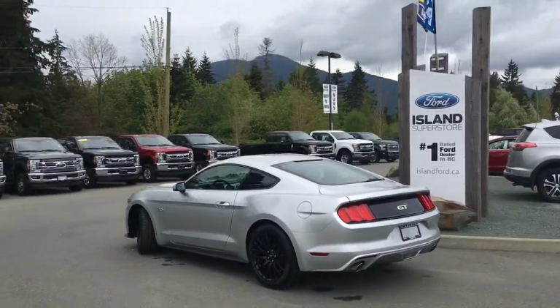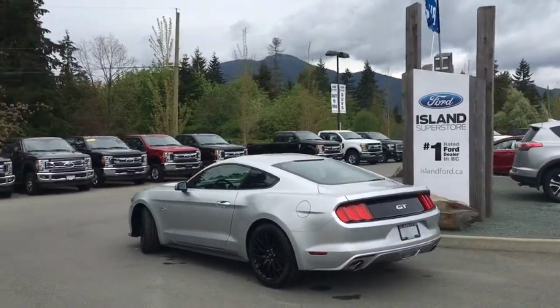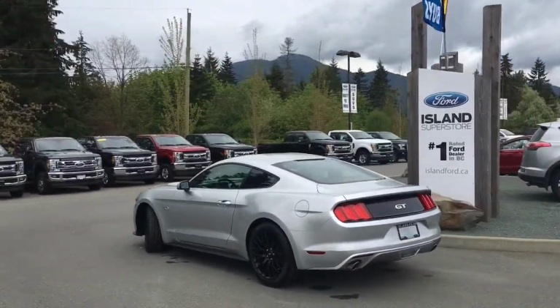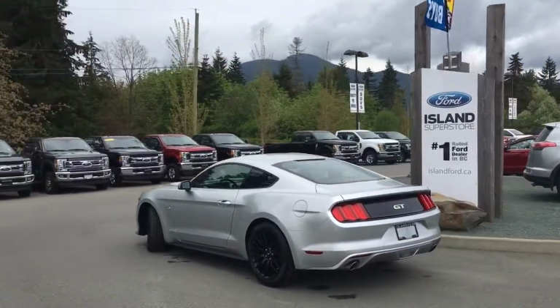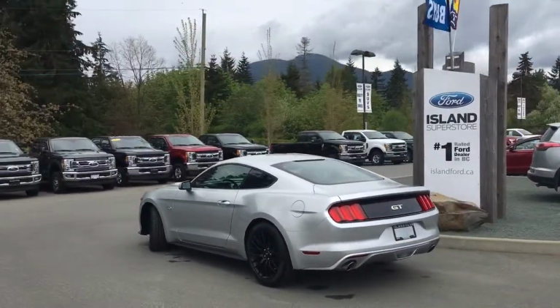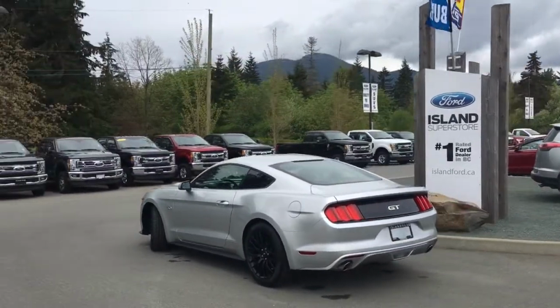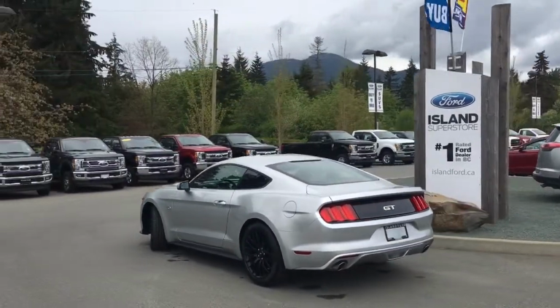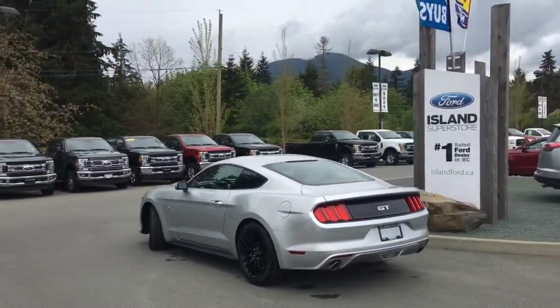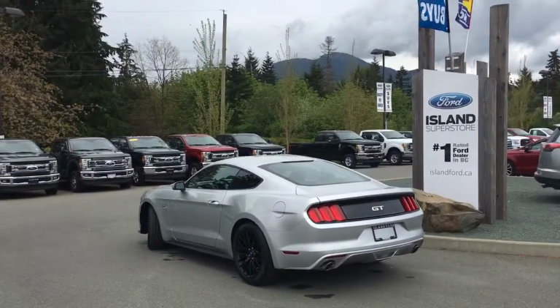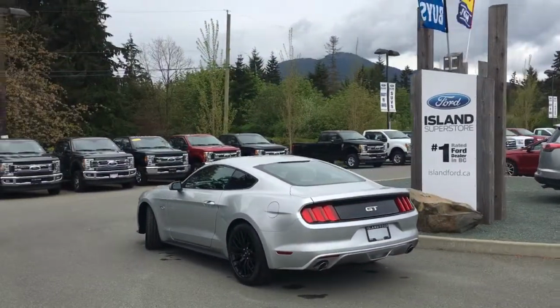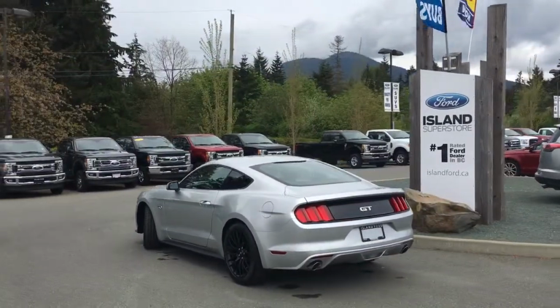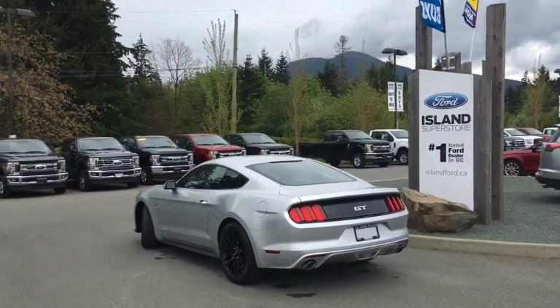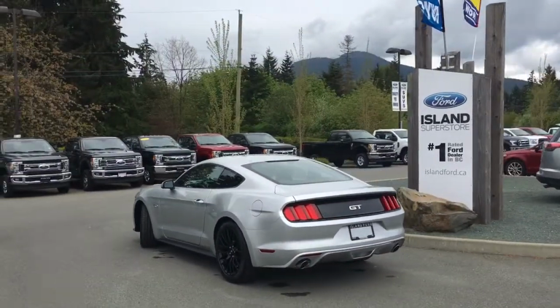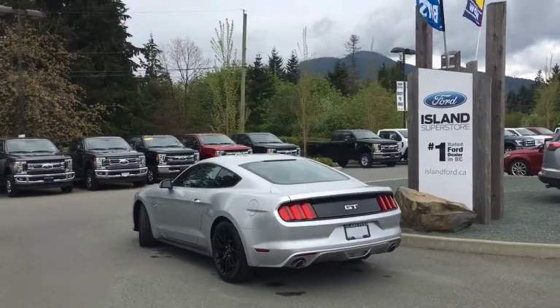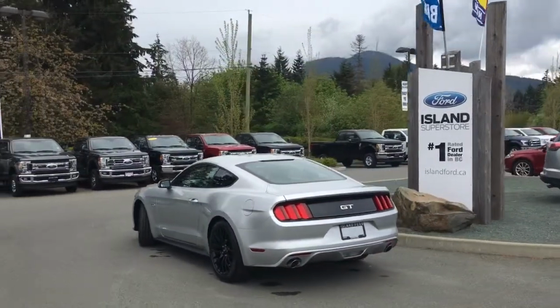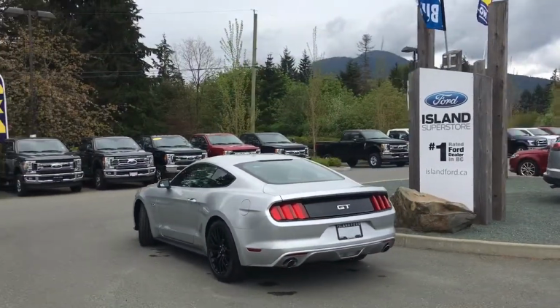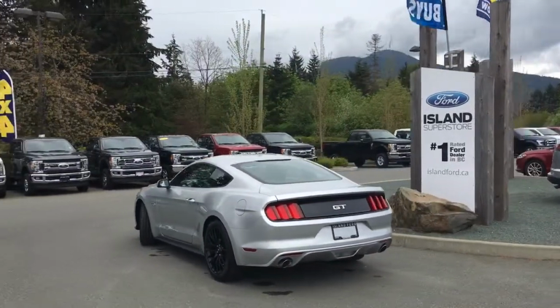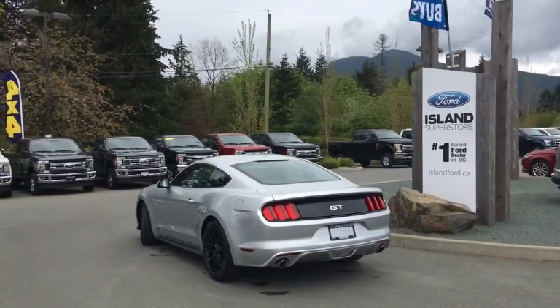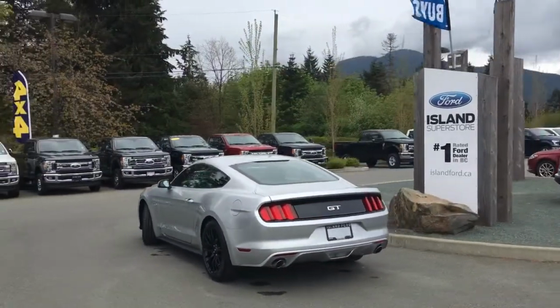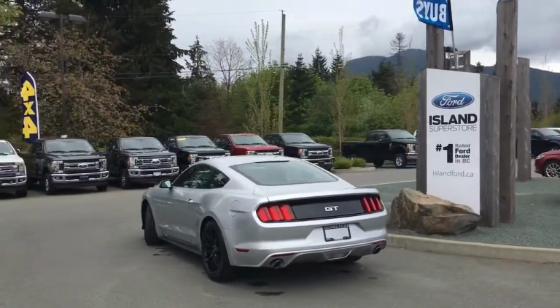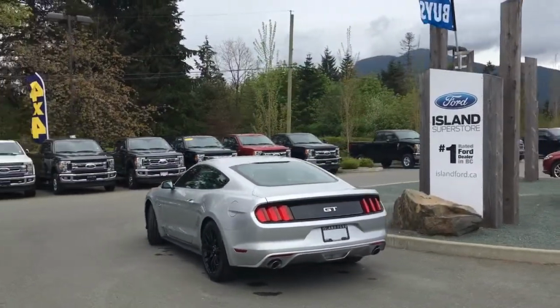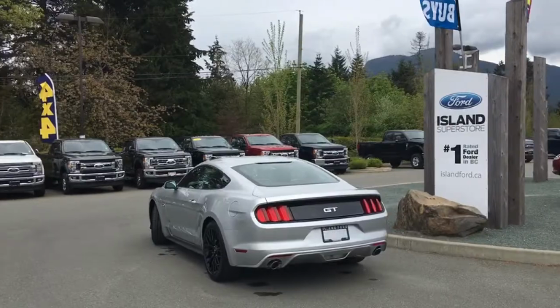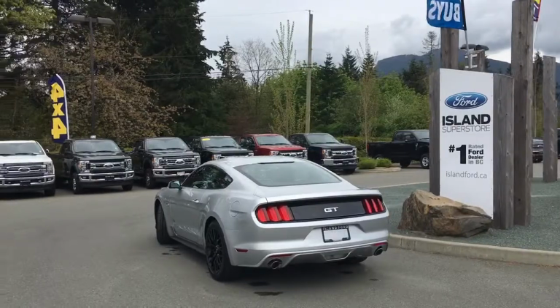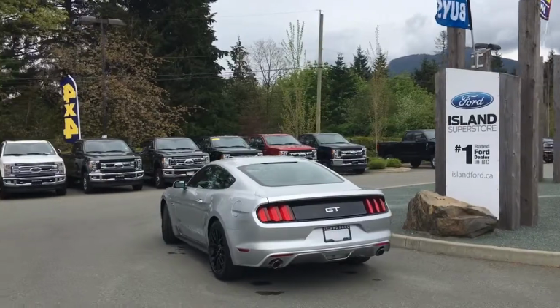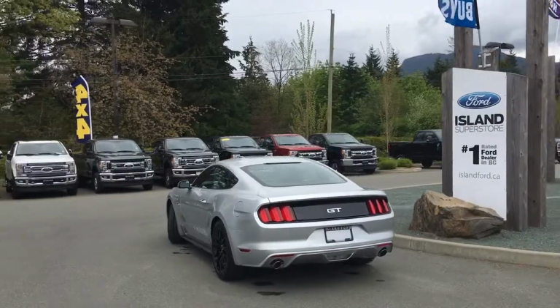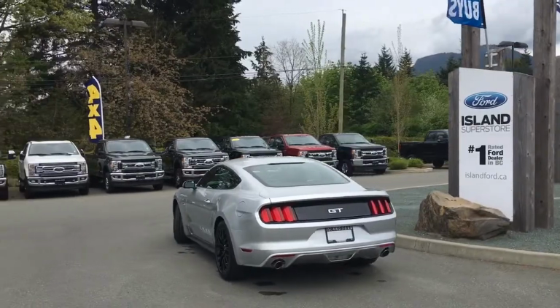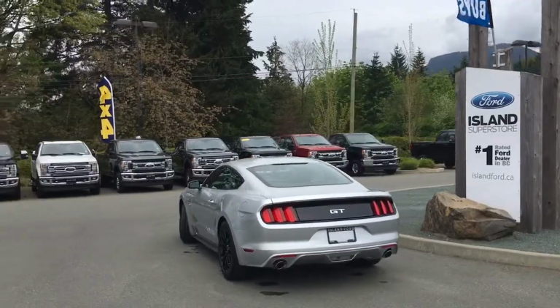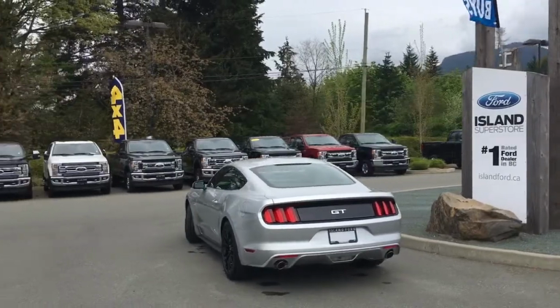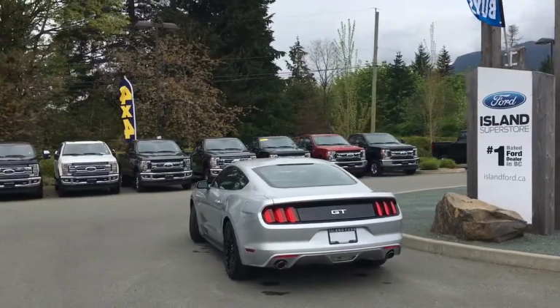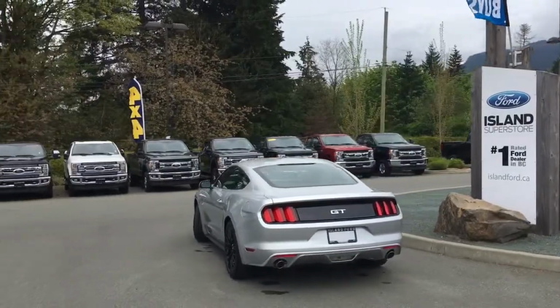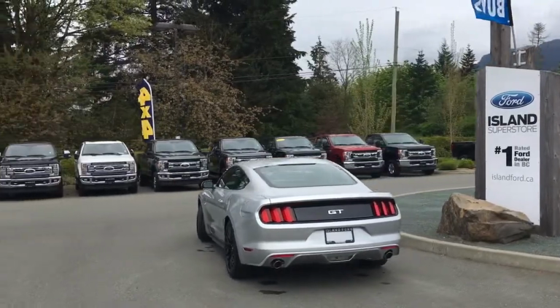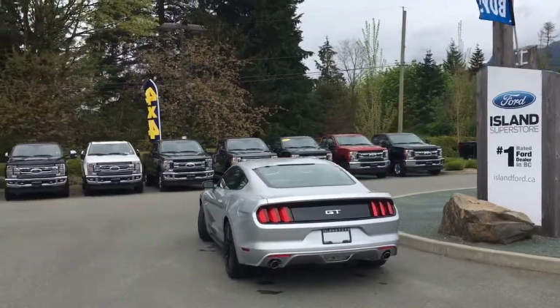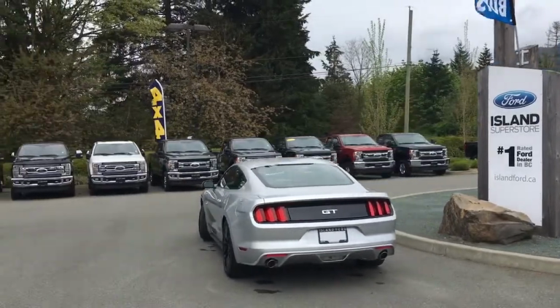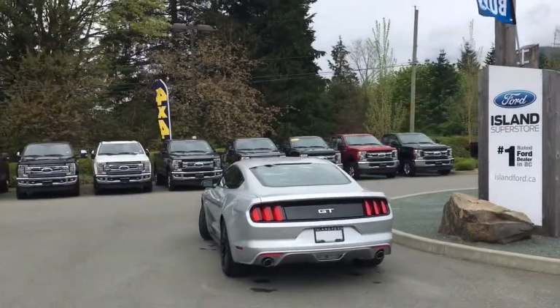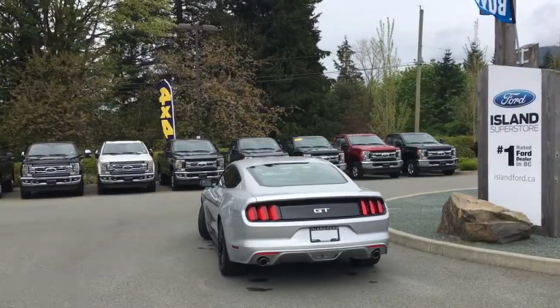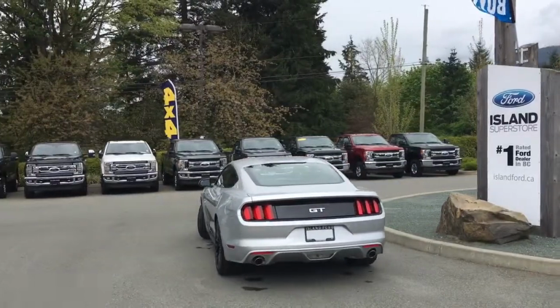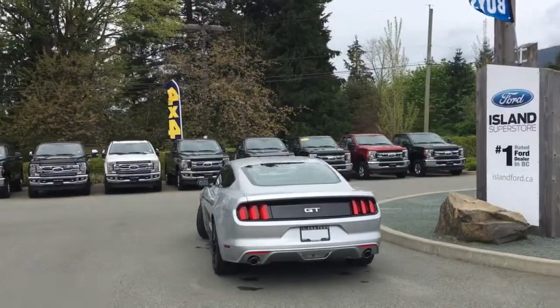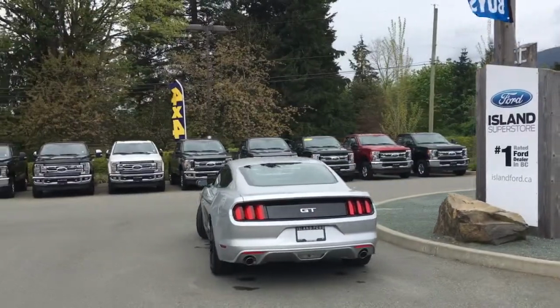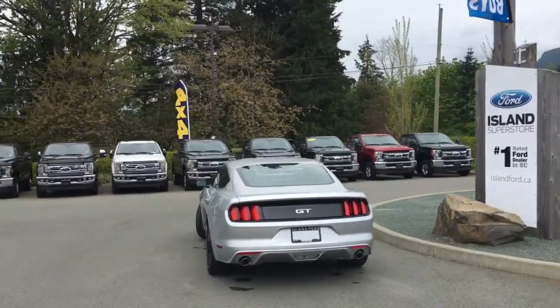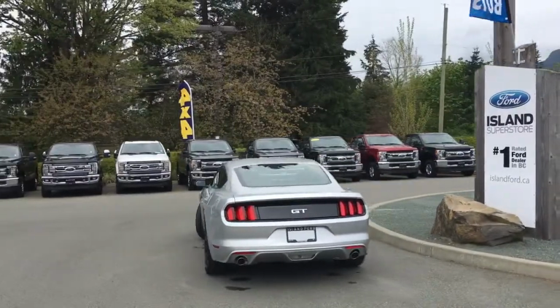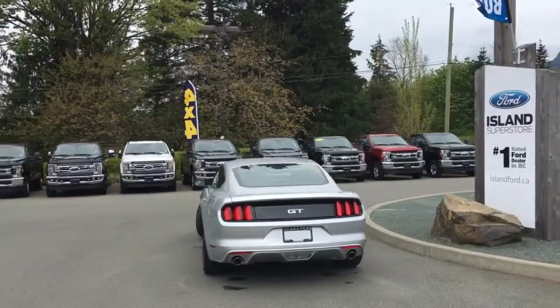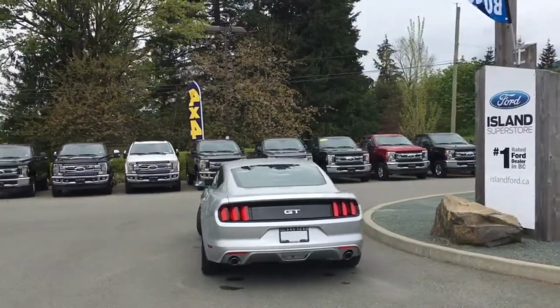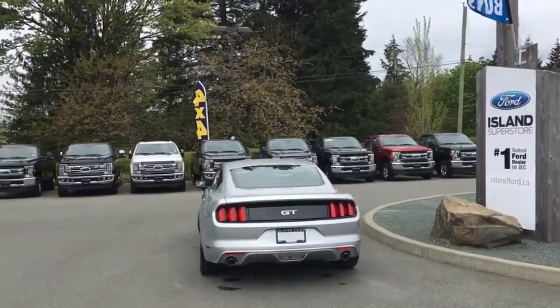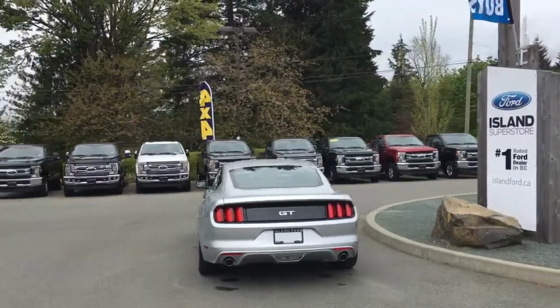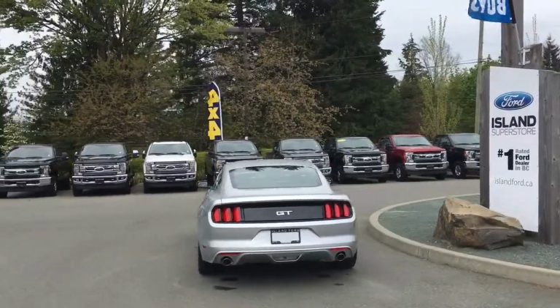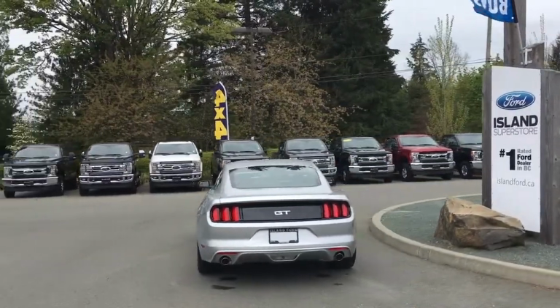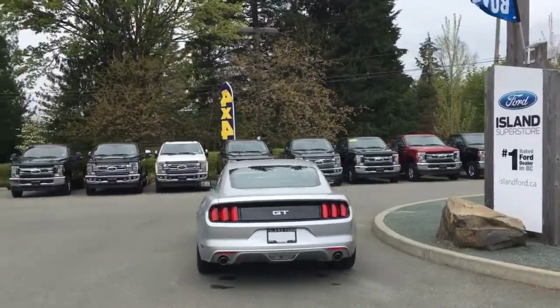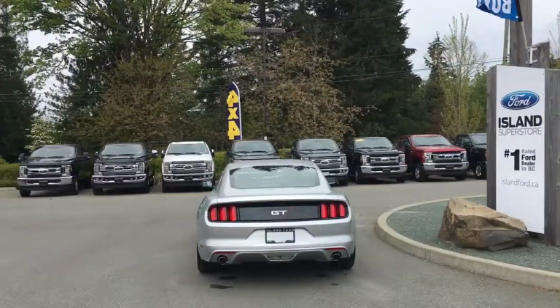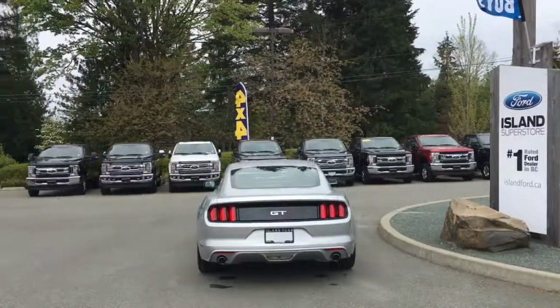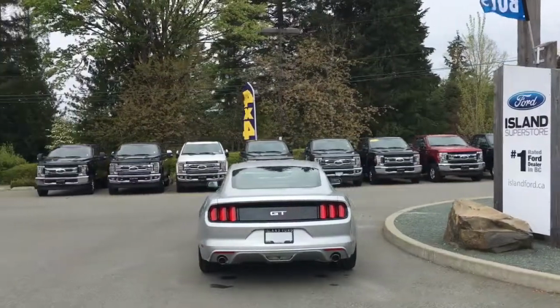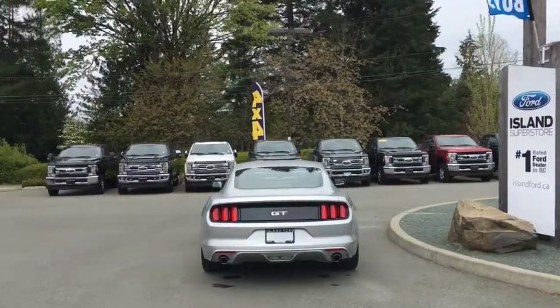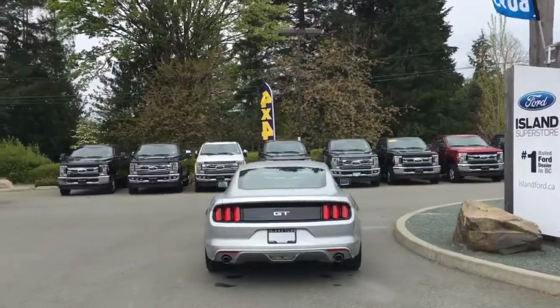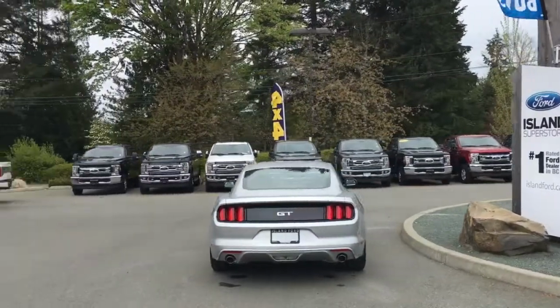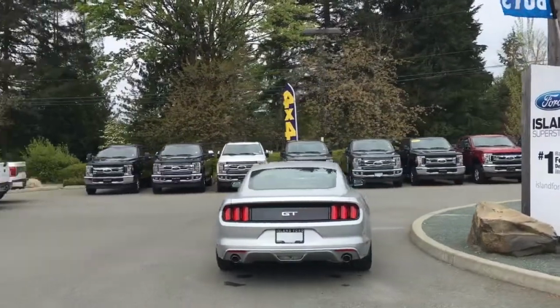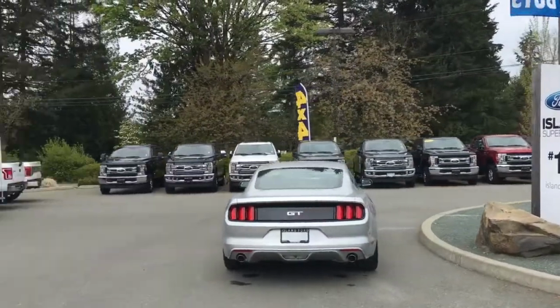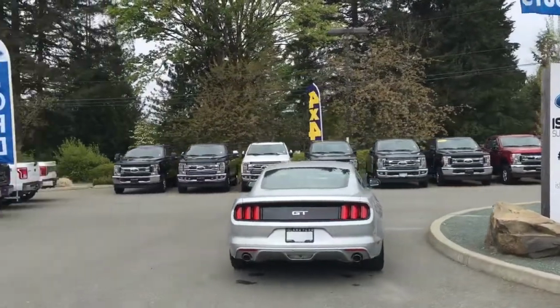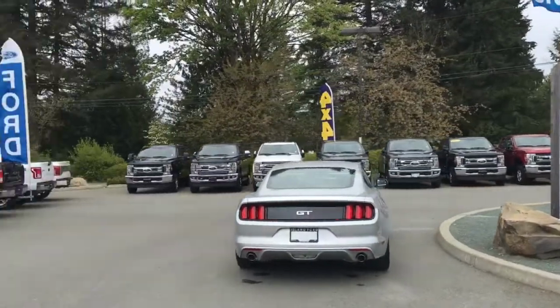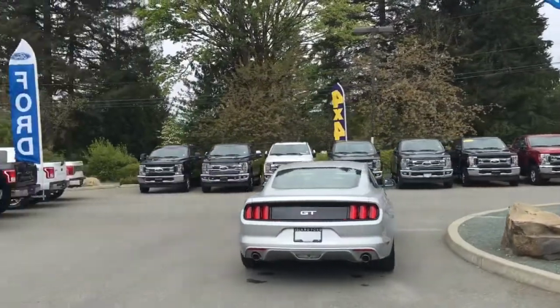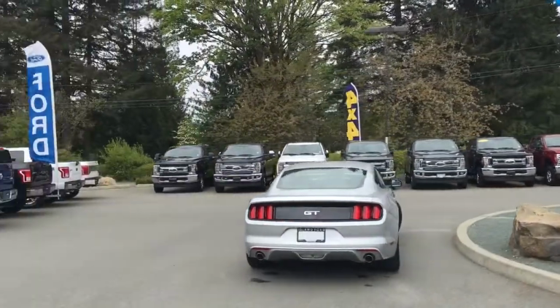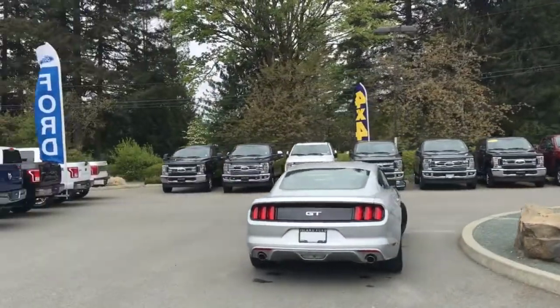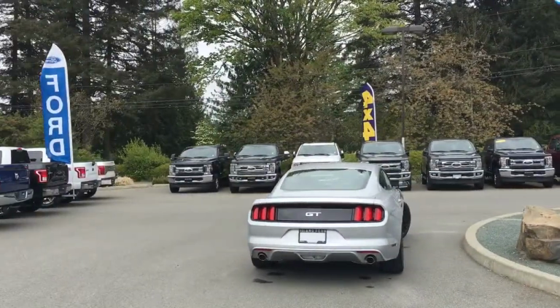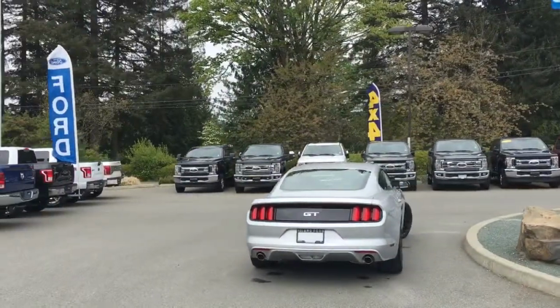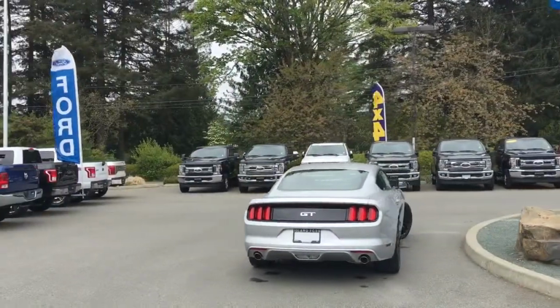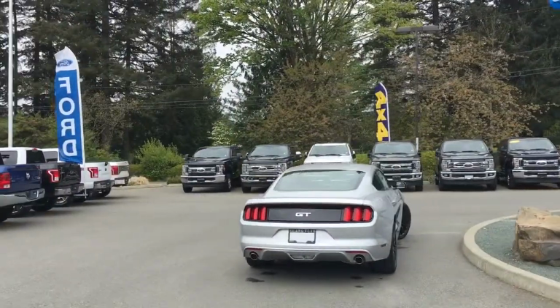It's really easy to get into this Mustang. Just talk to our sales team — they'd be happy to help you out and take you out for a test drive.